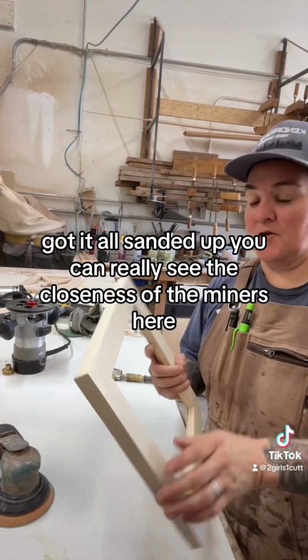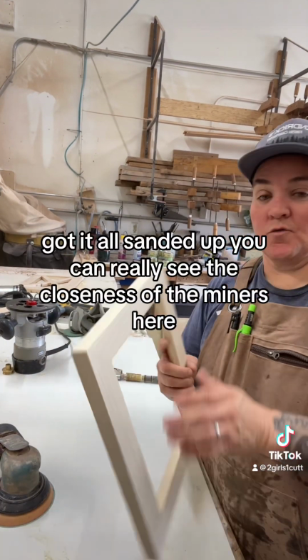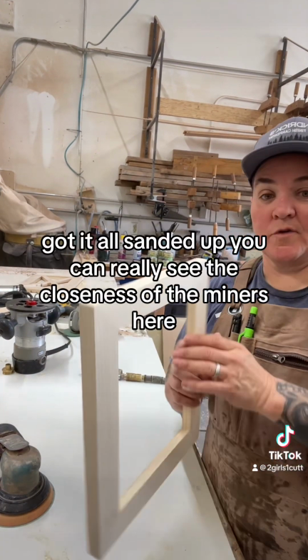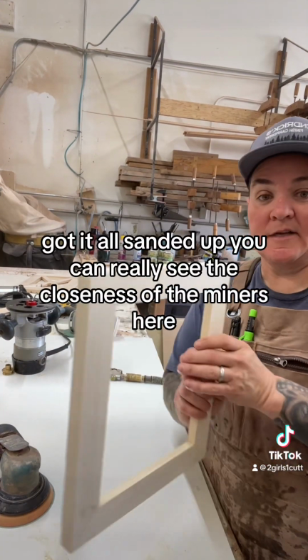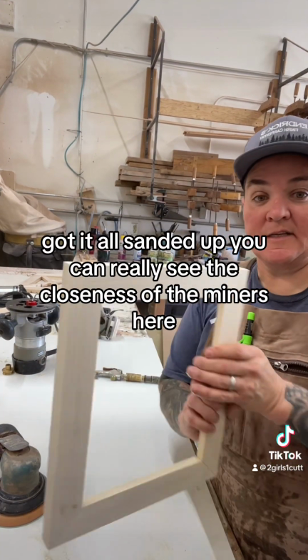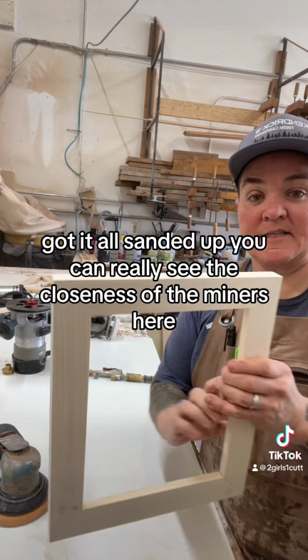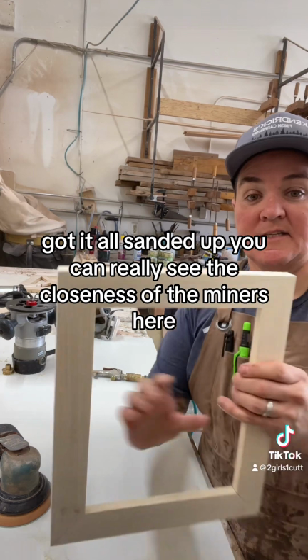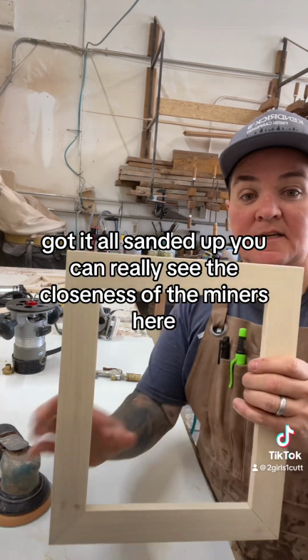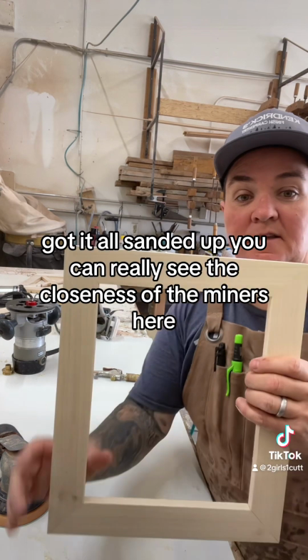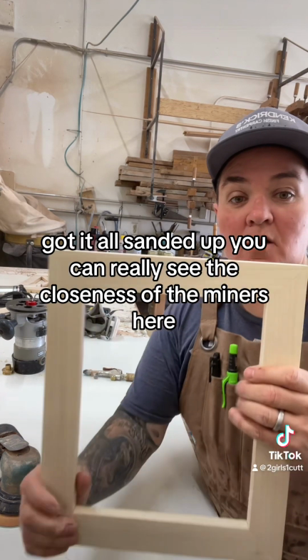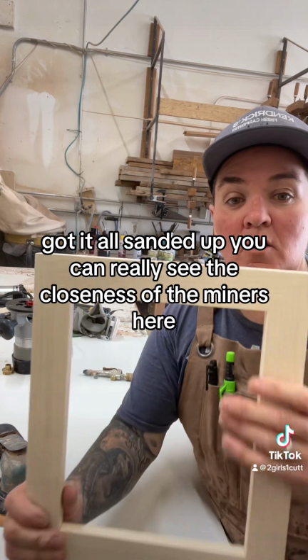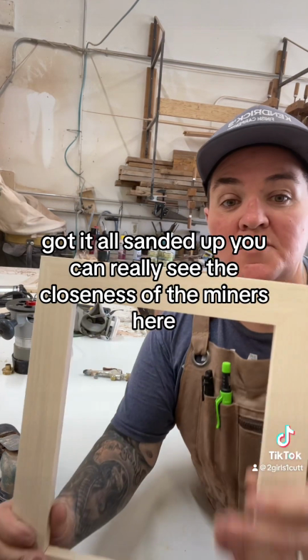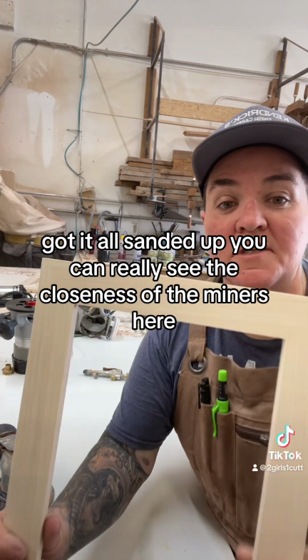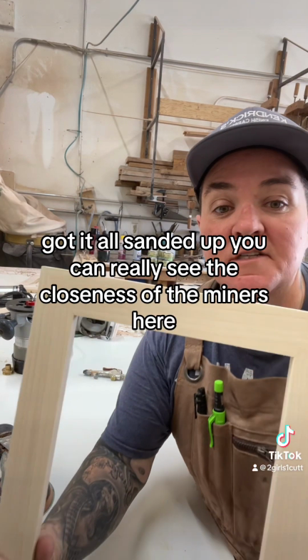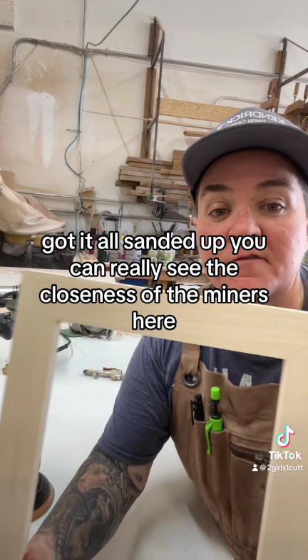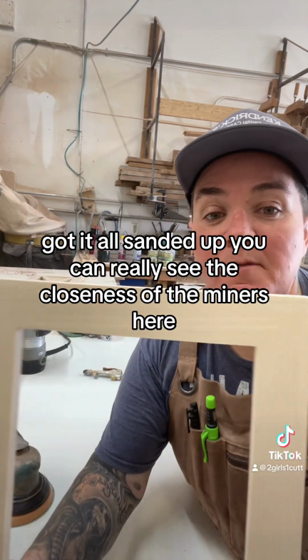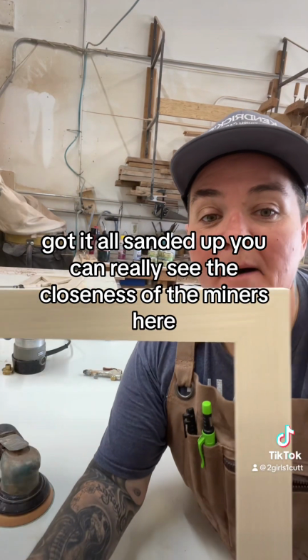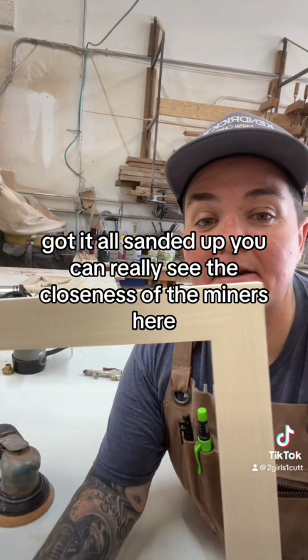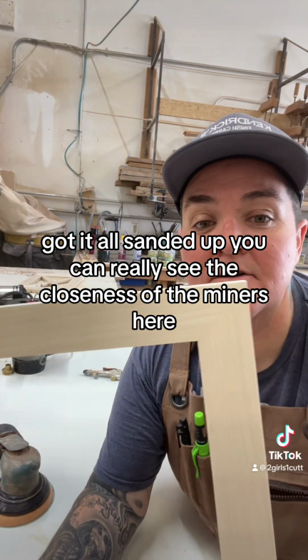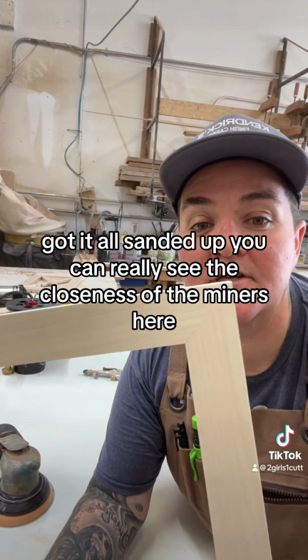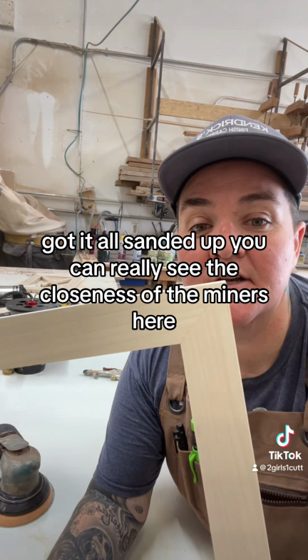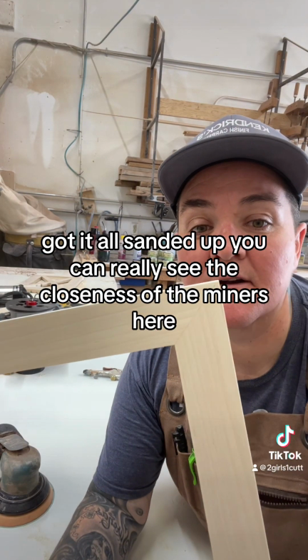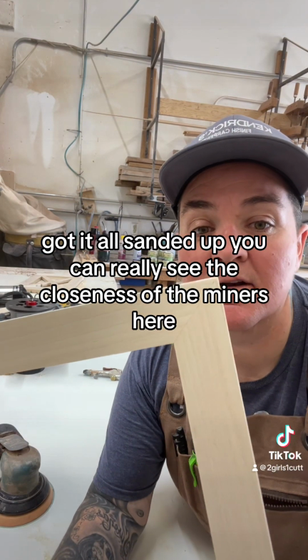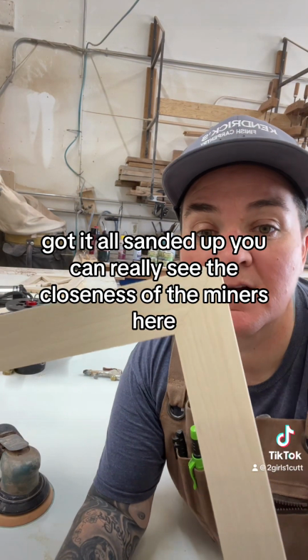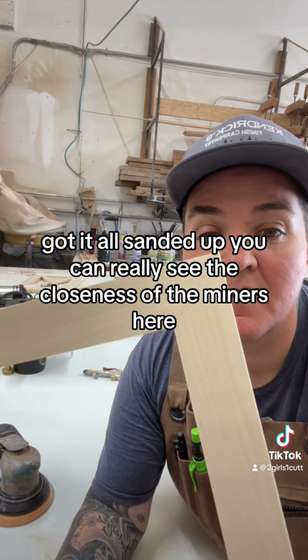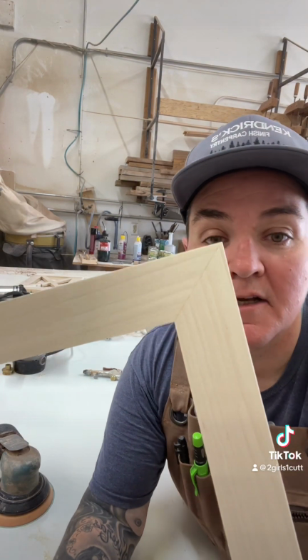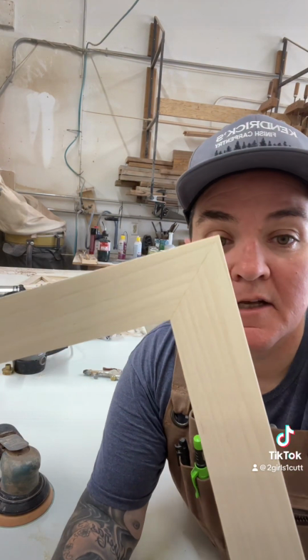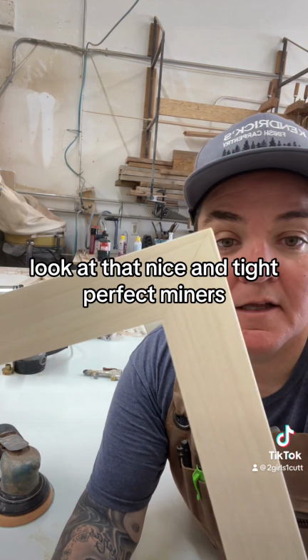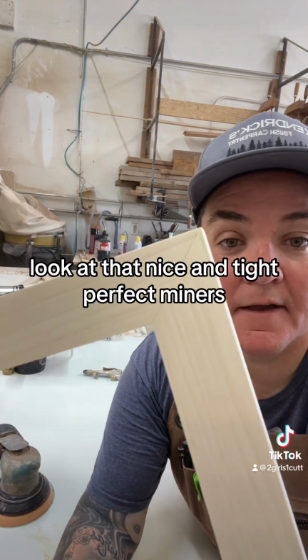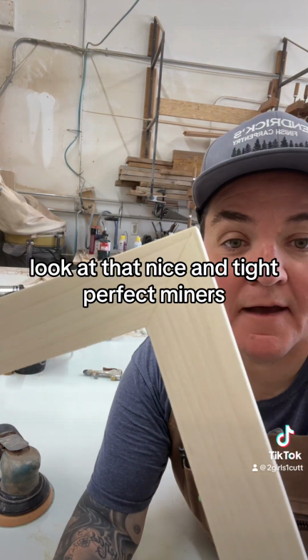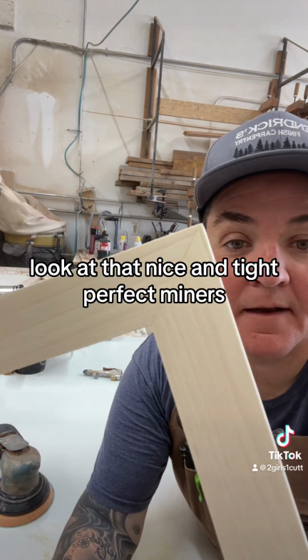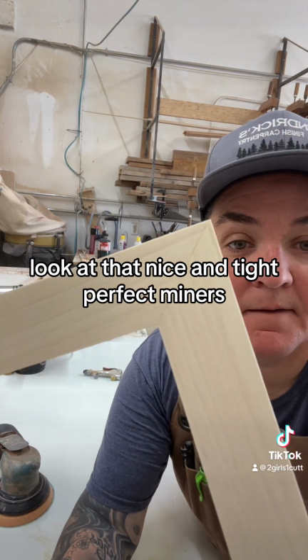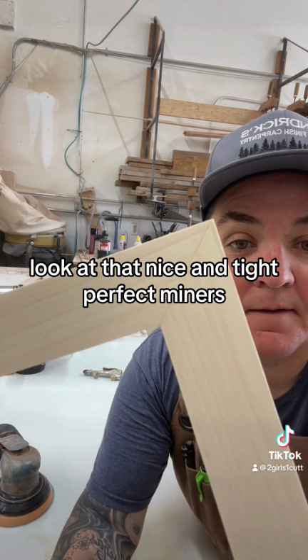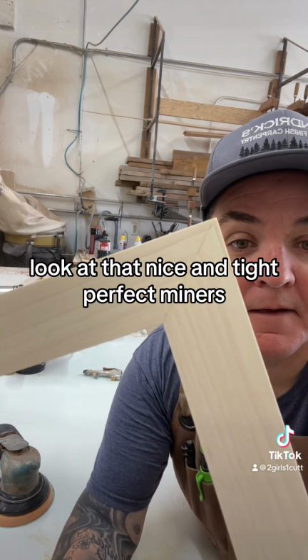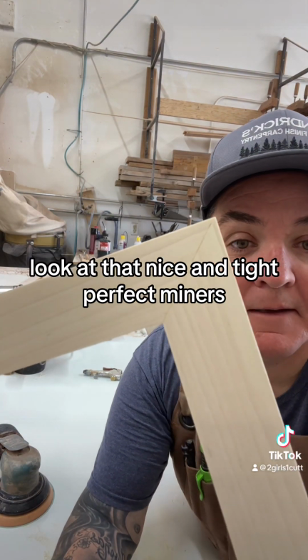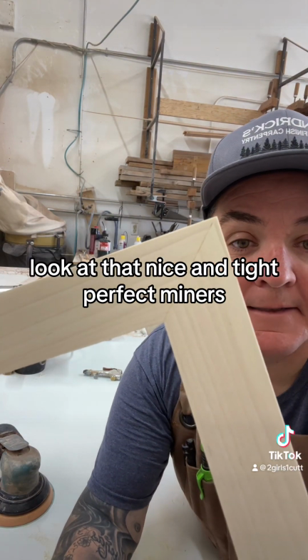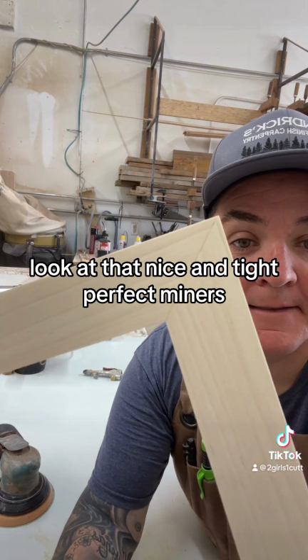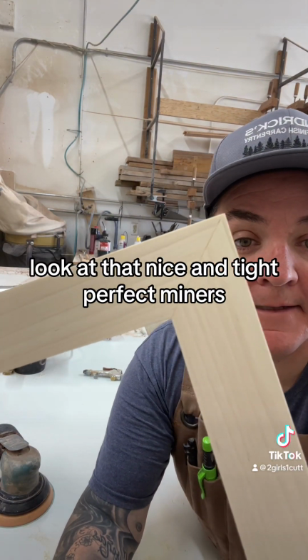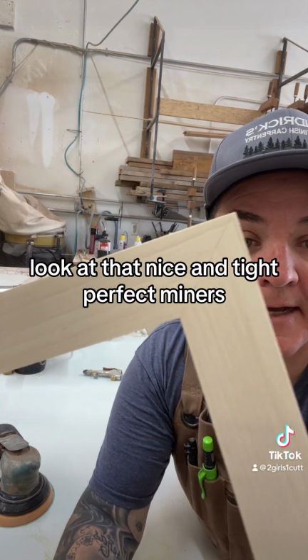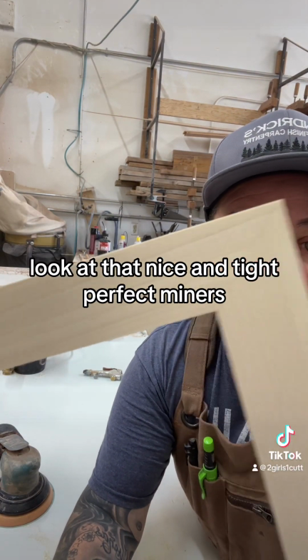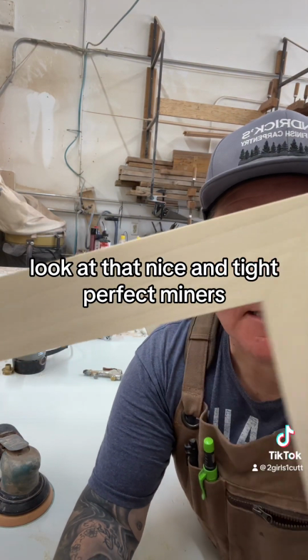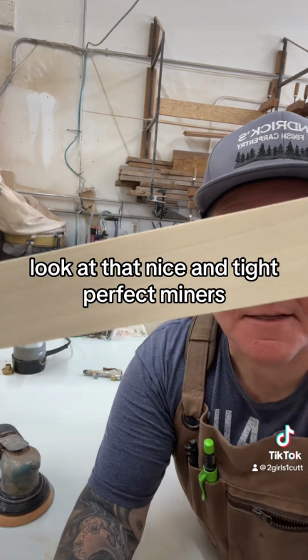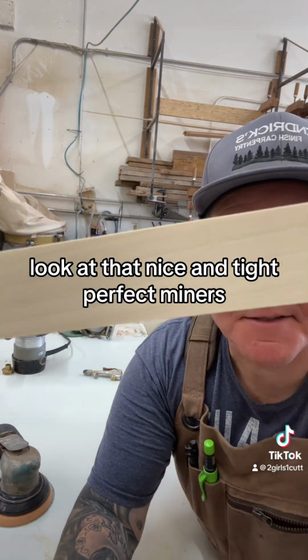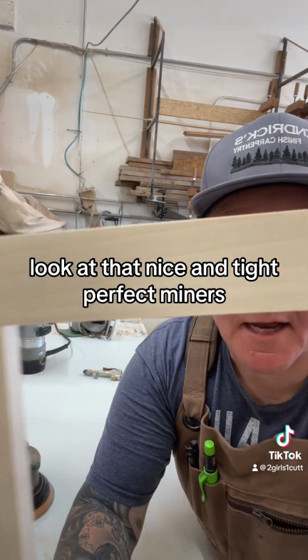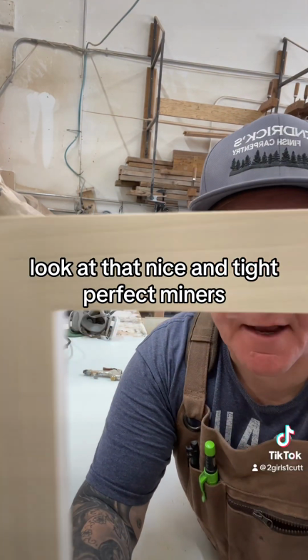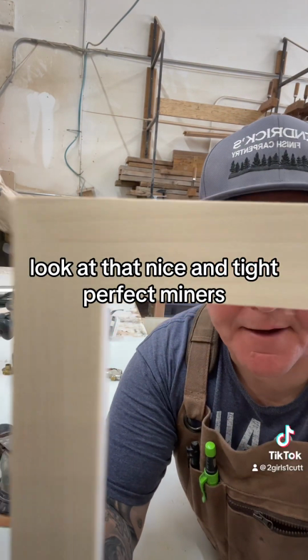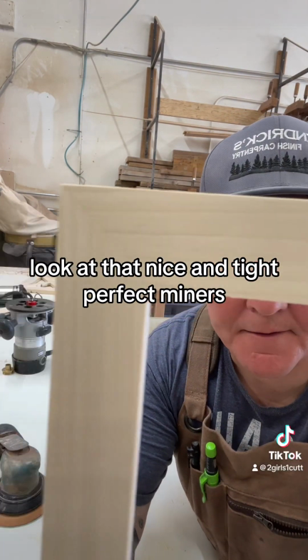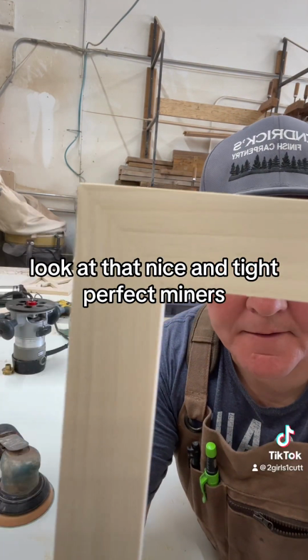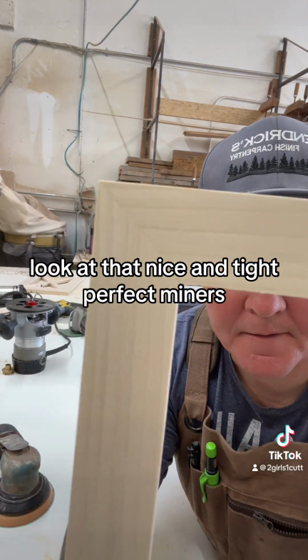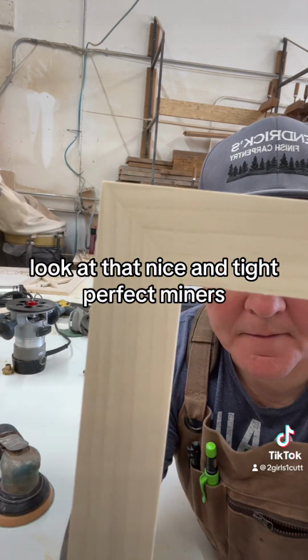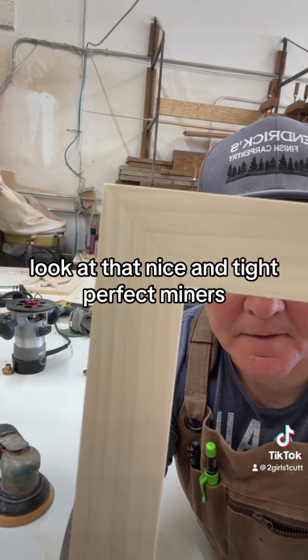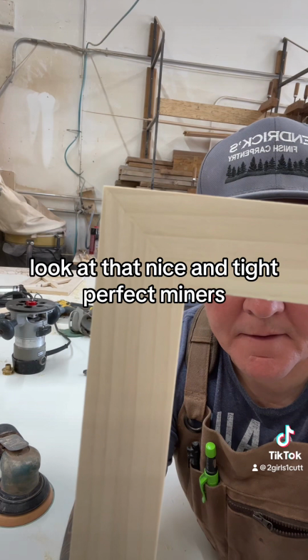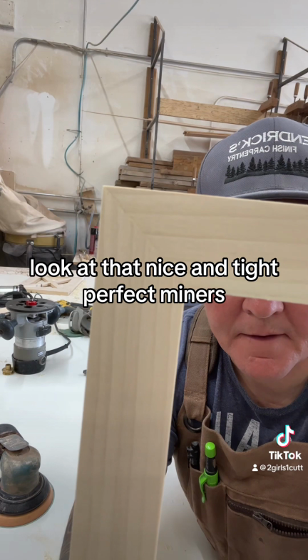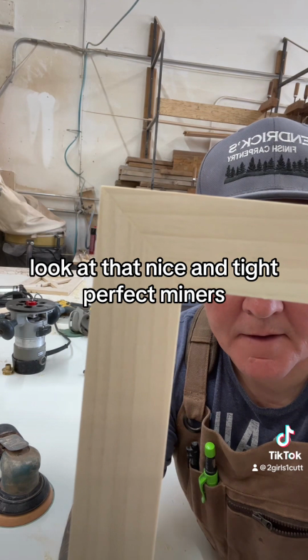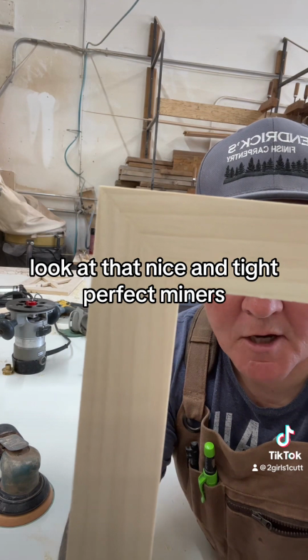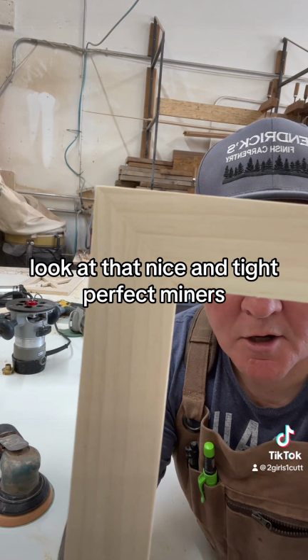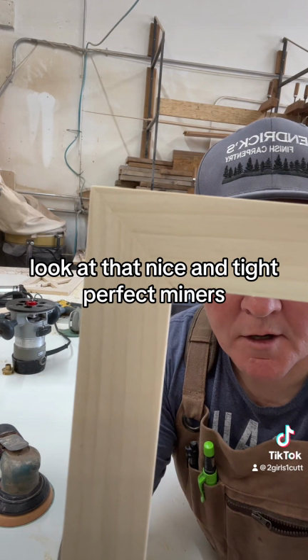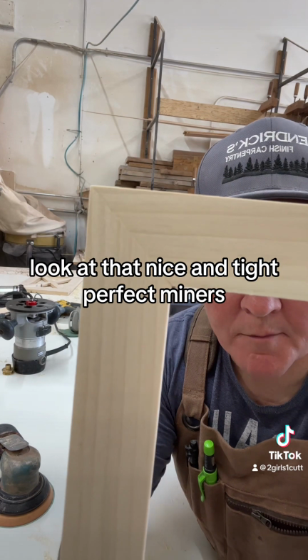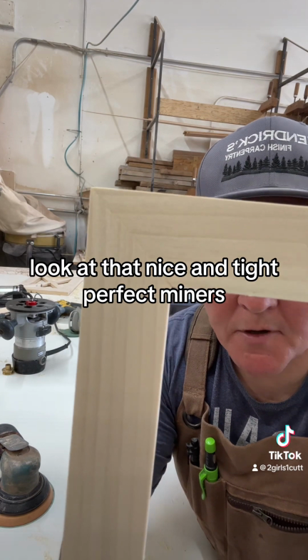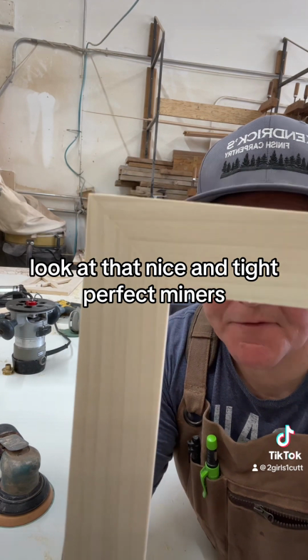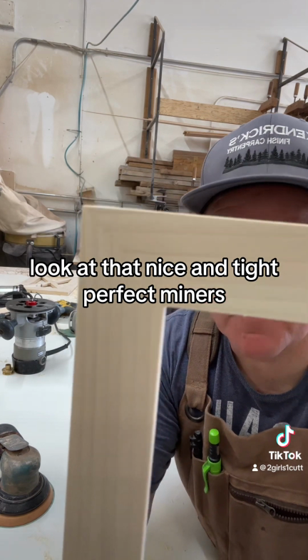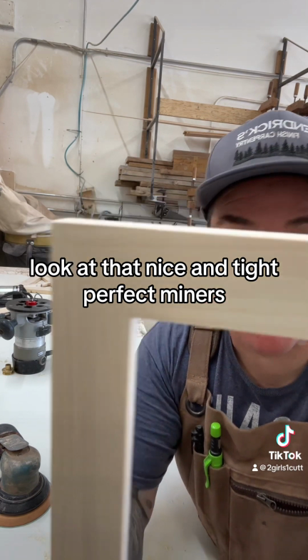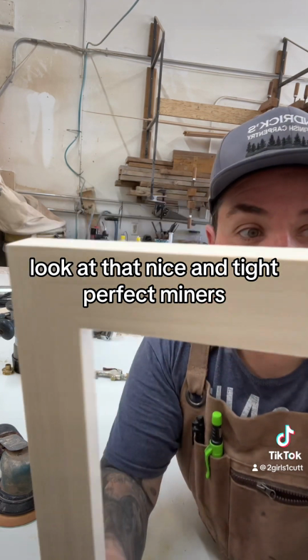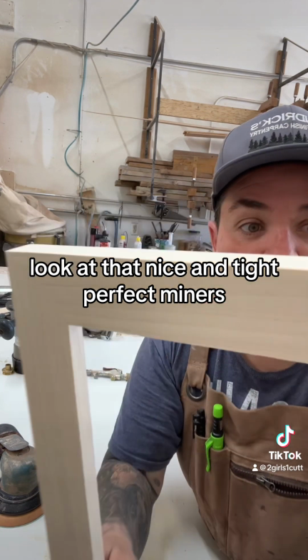You can really see the closeness of the miters here. Look at that — nice and tight. Perfect miters.